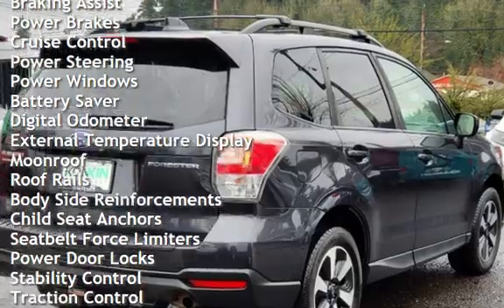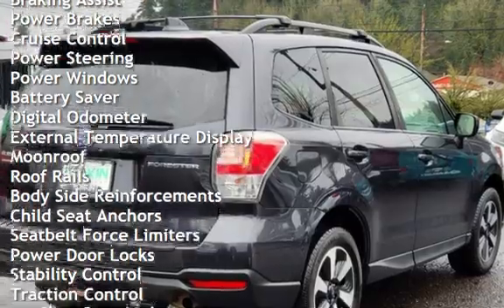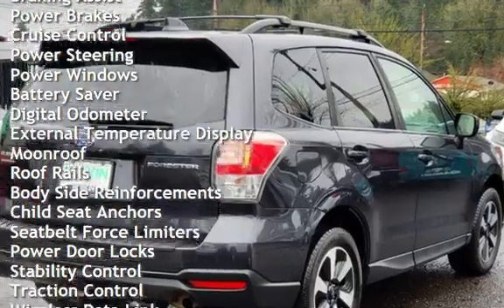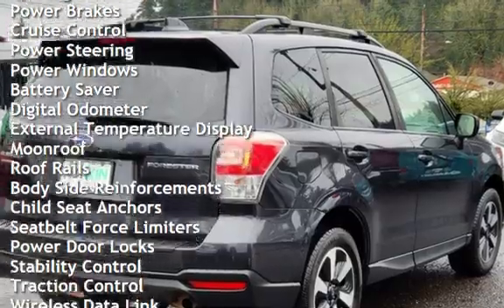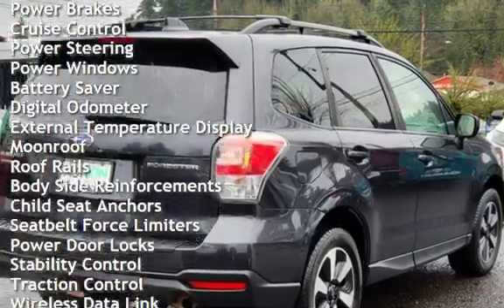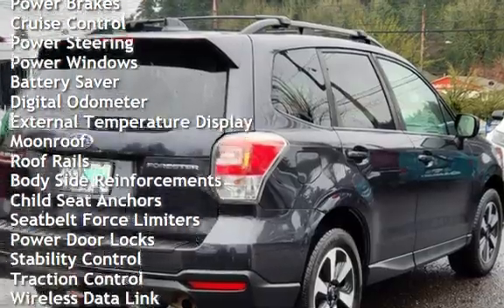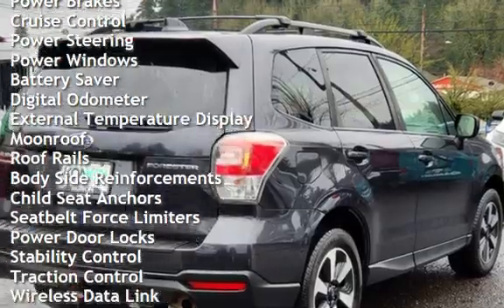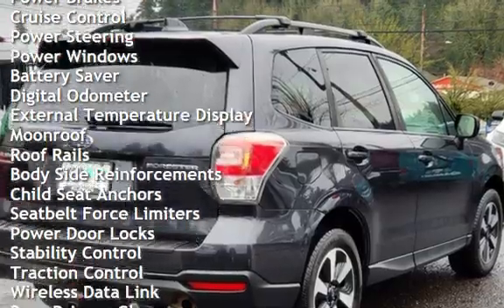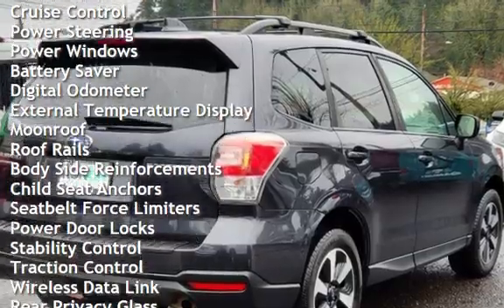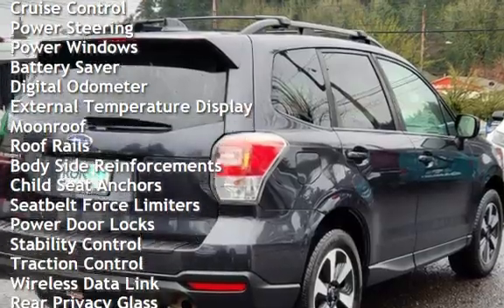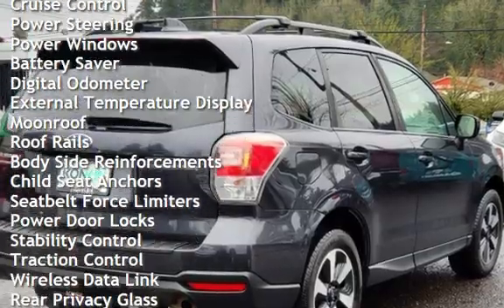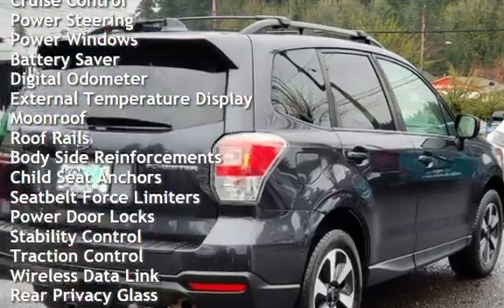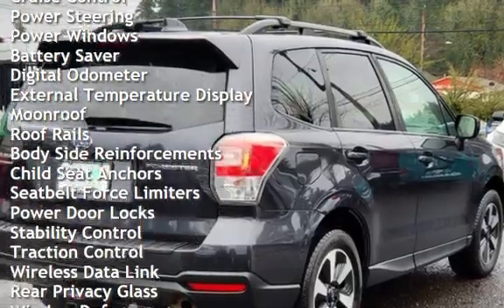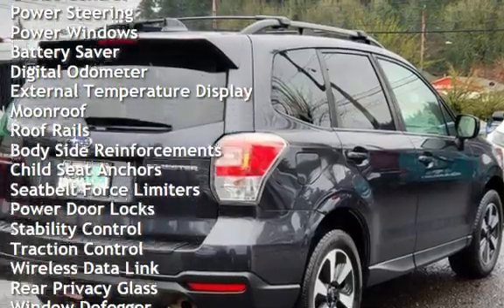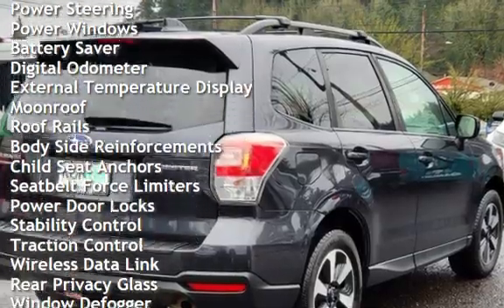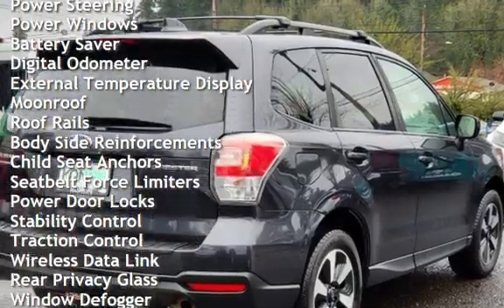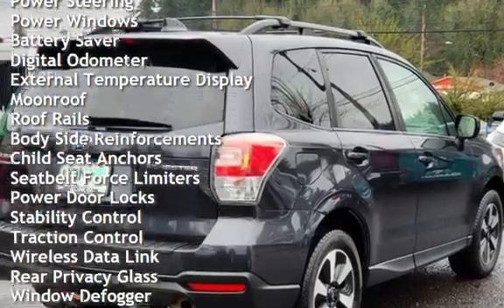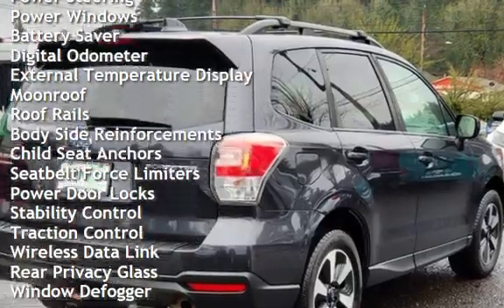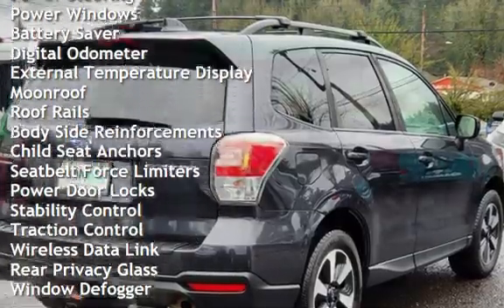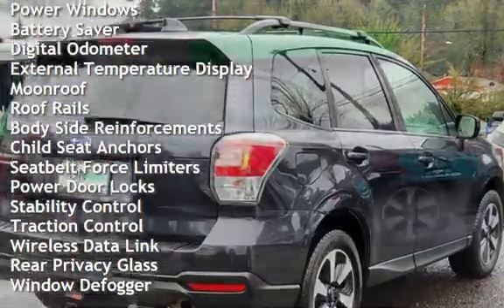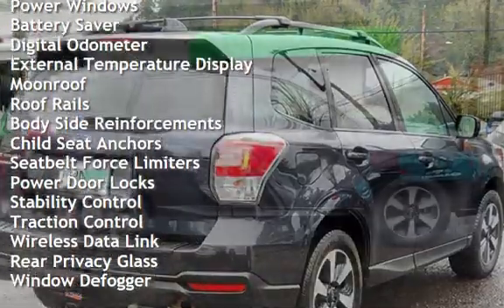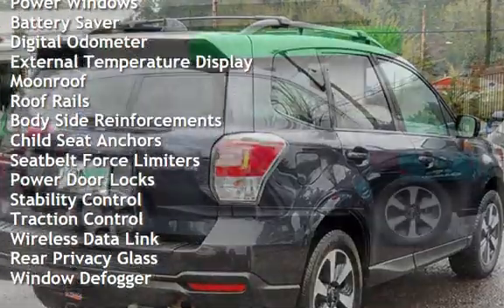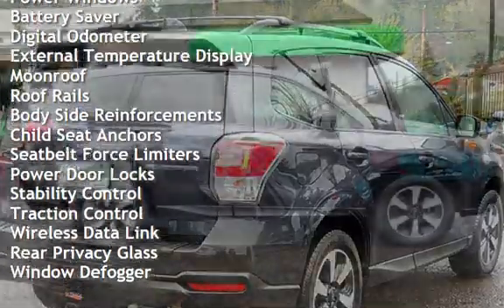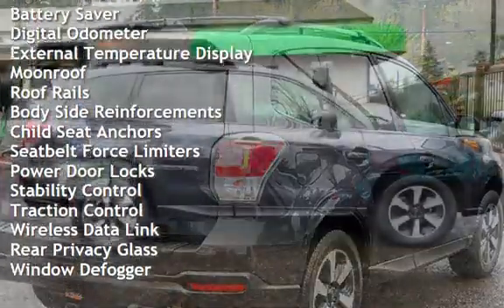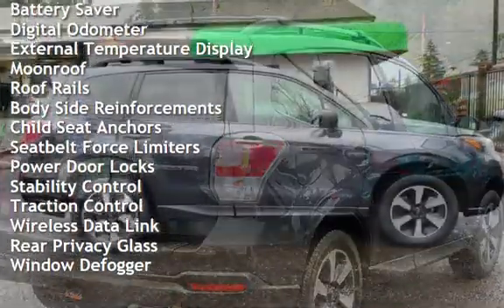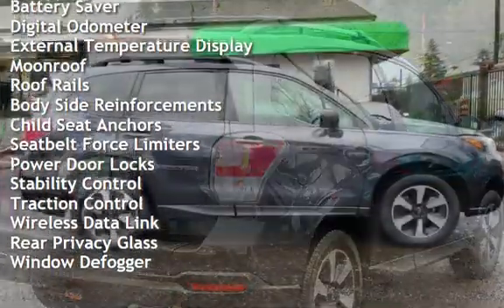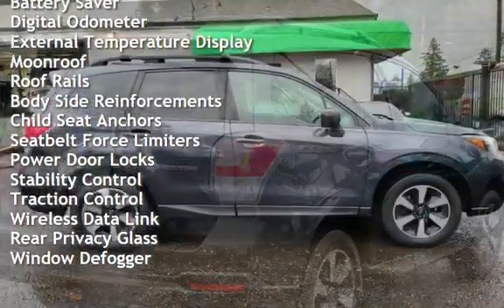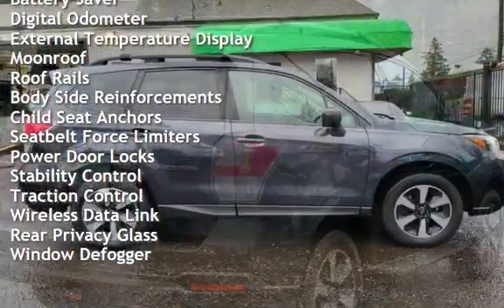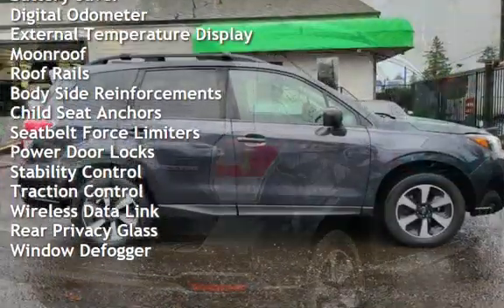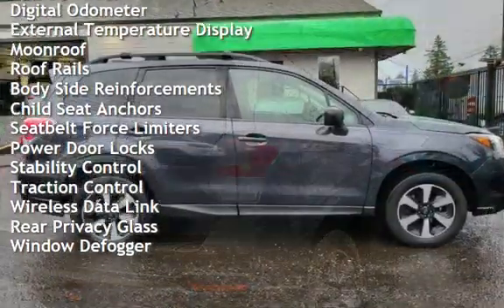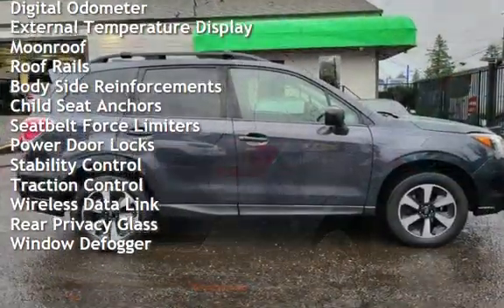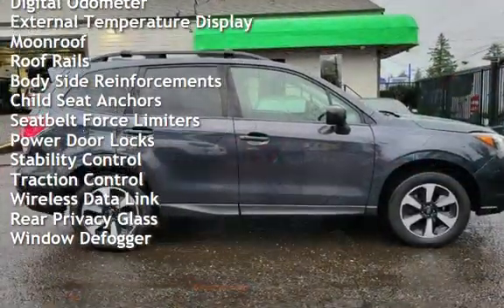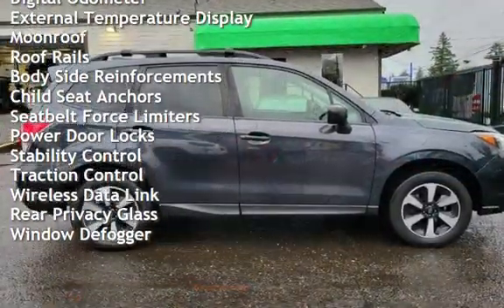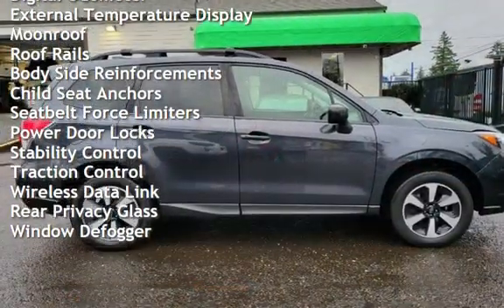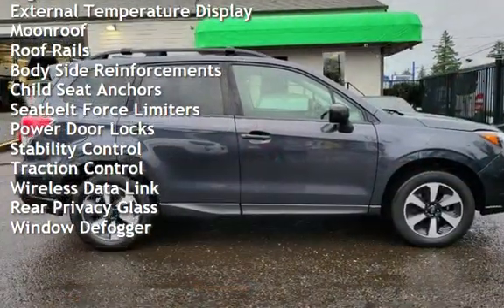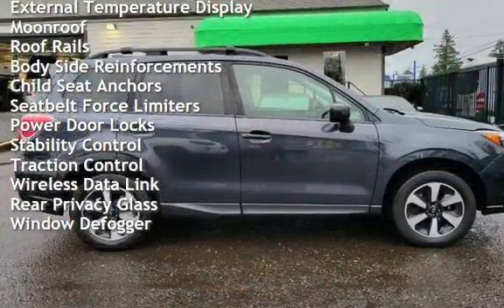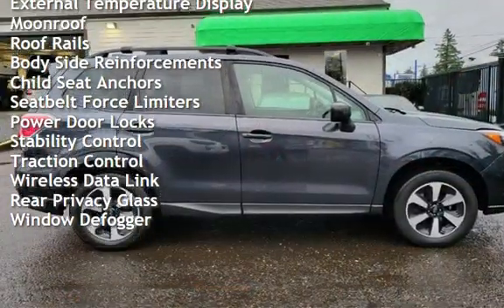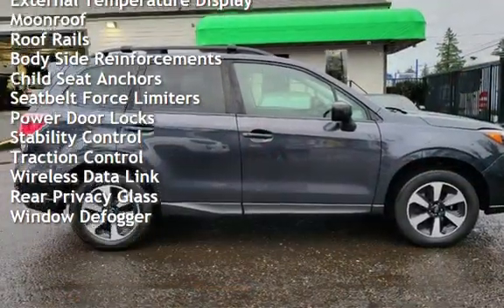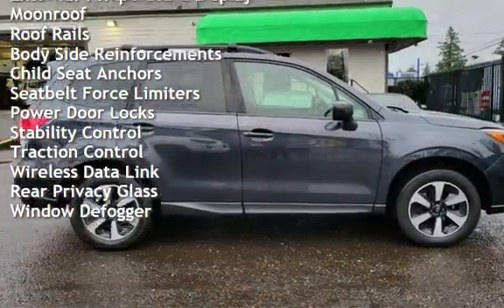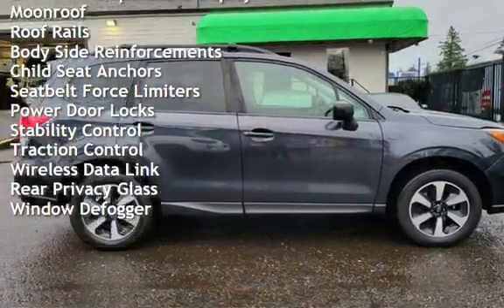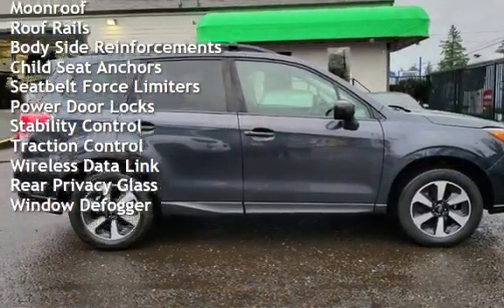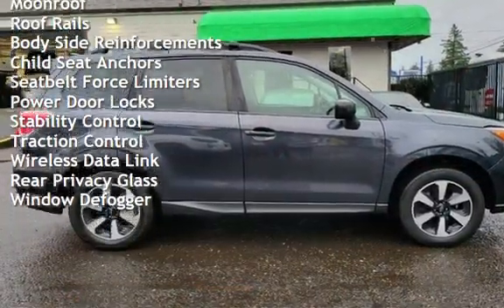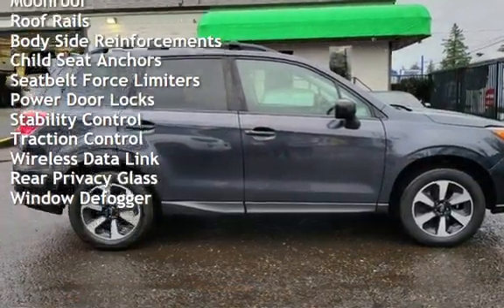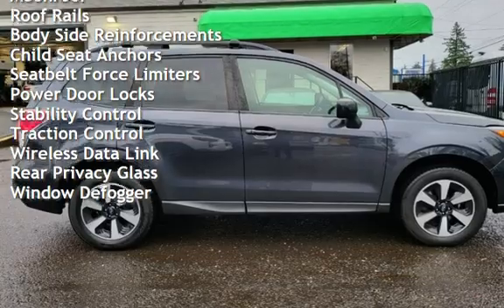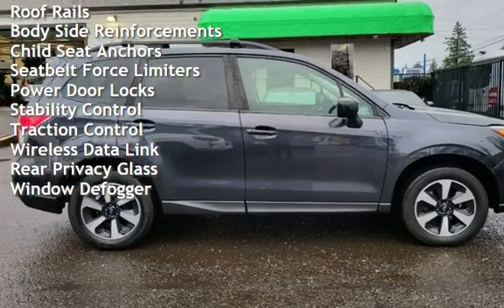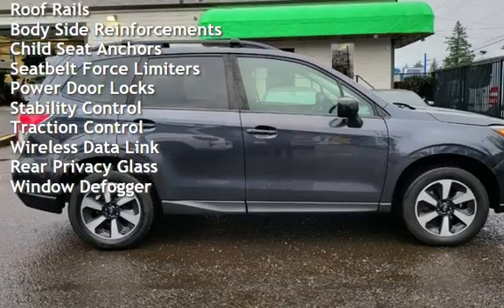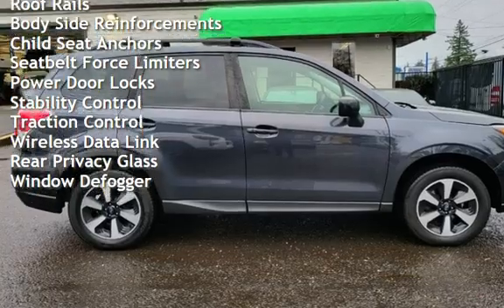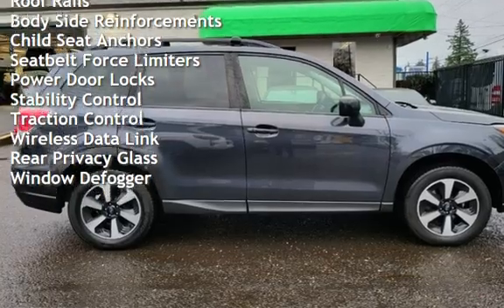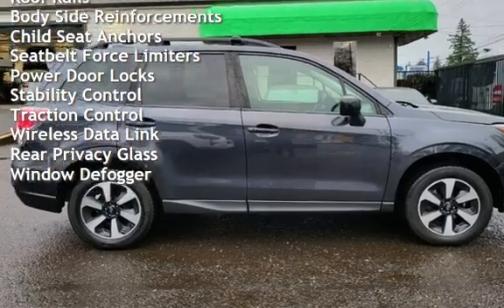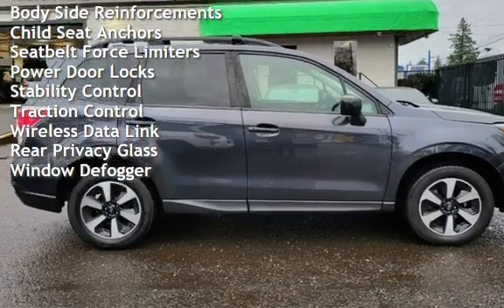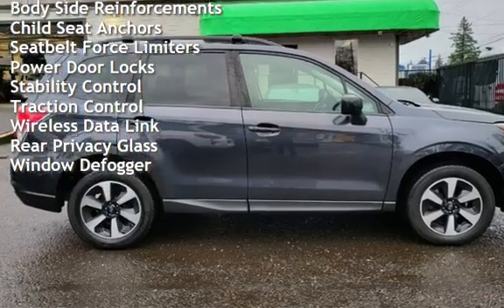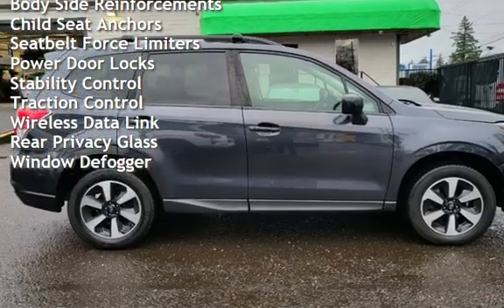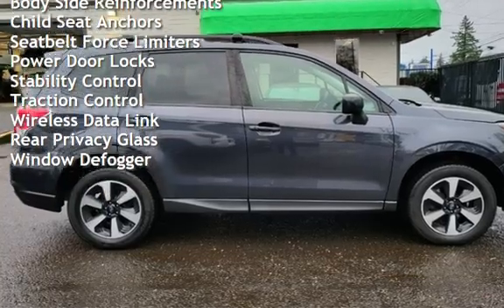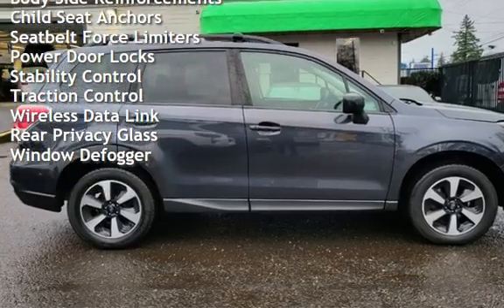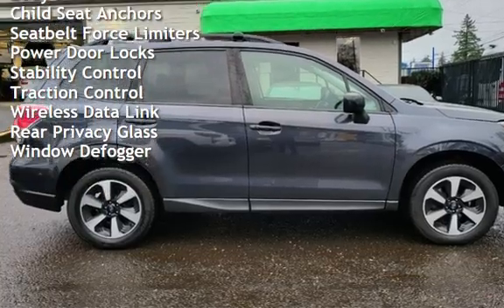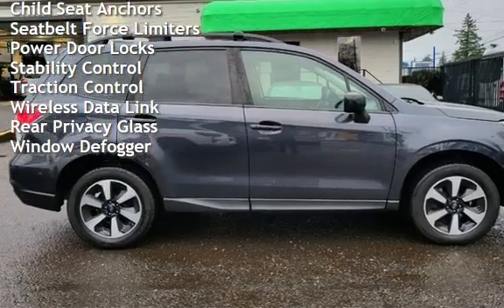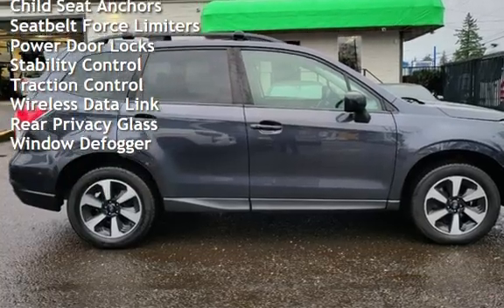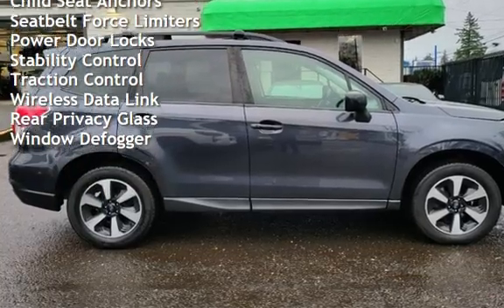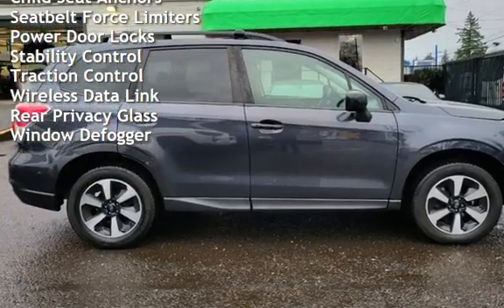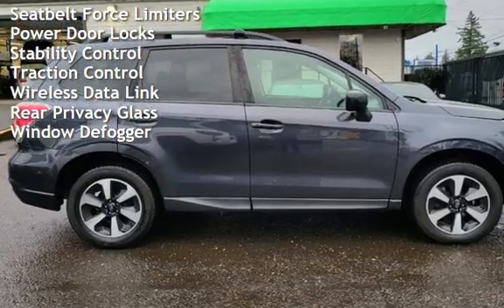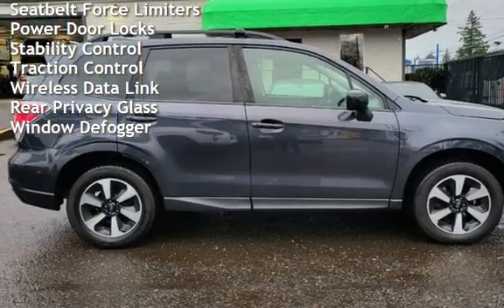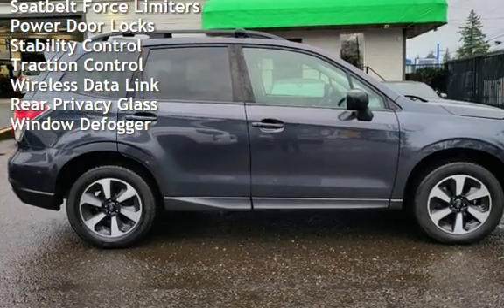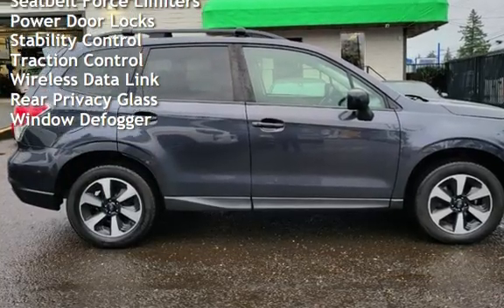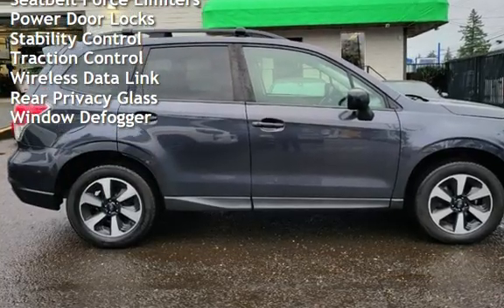Cruise control, power steering, power windows, battery saver, digital odometer, and external temperature display.